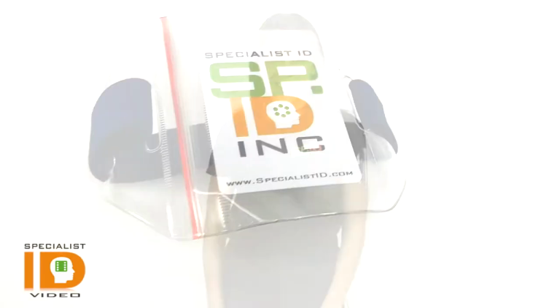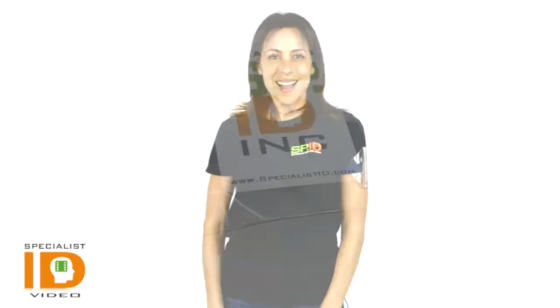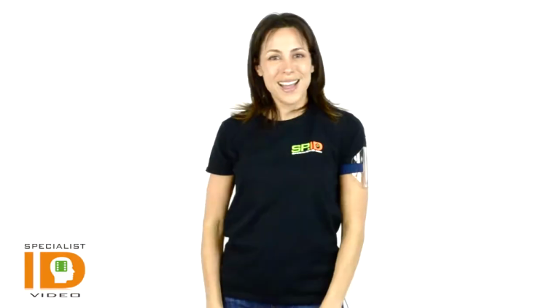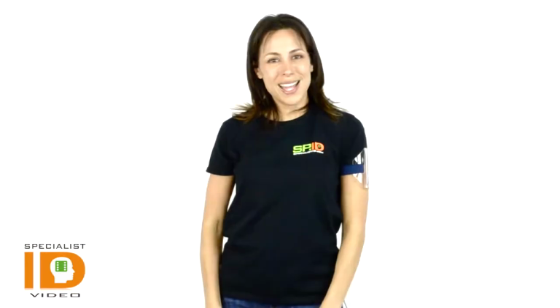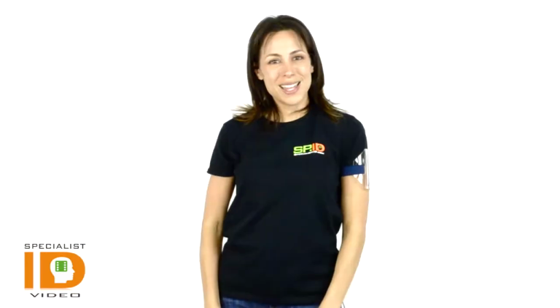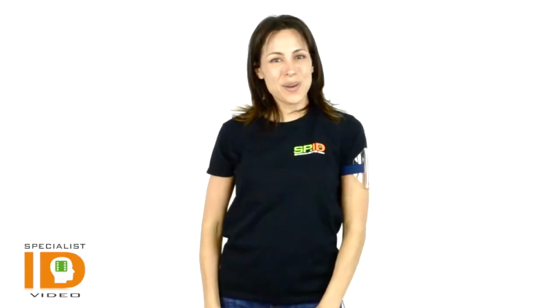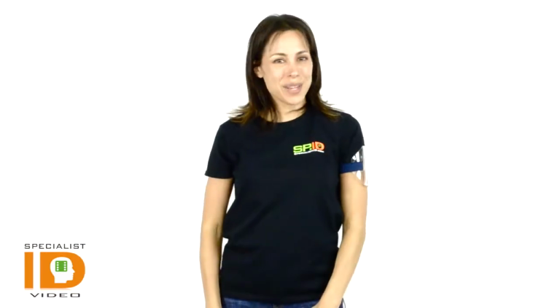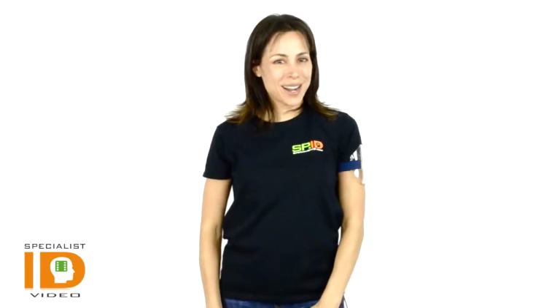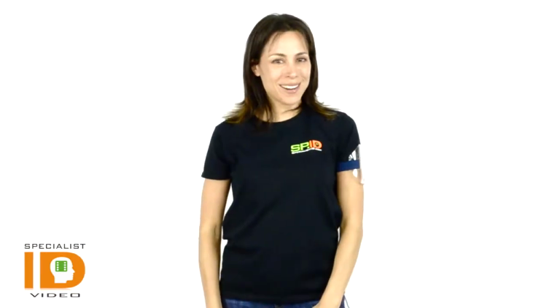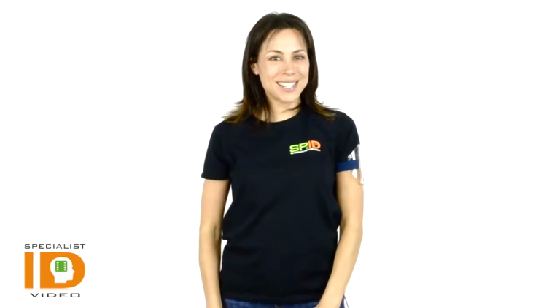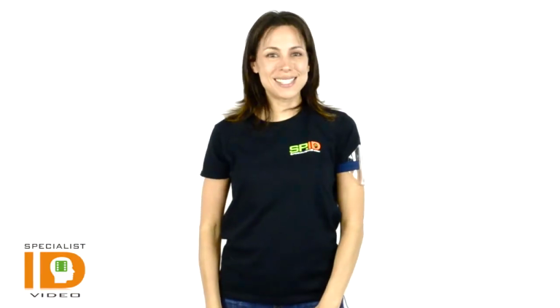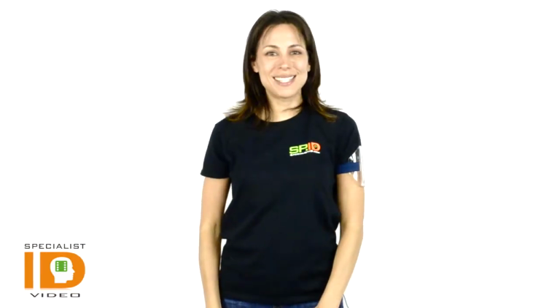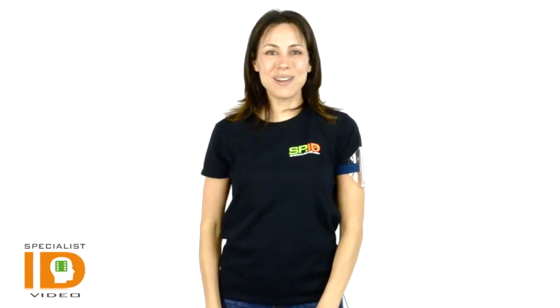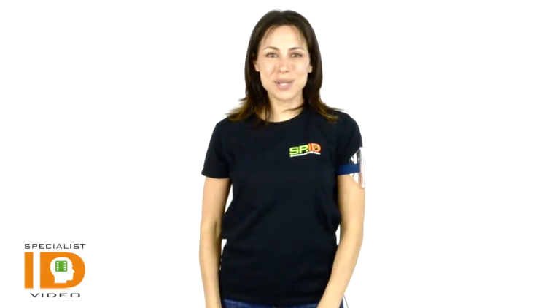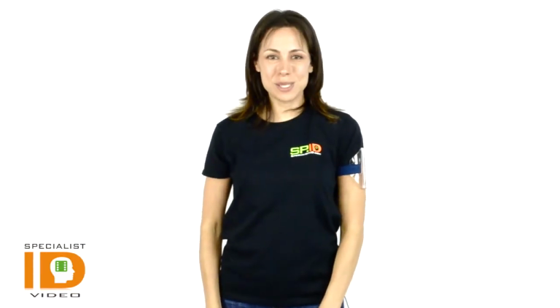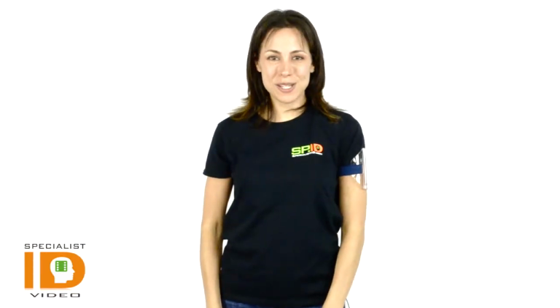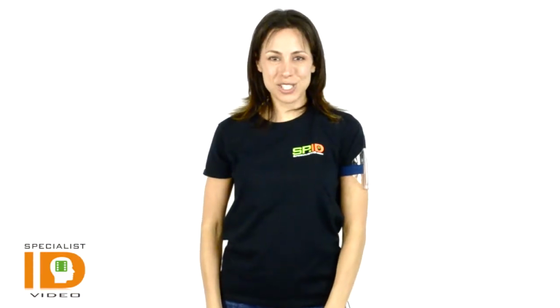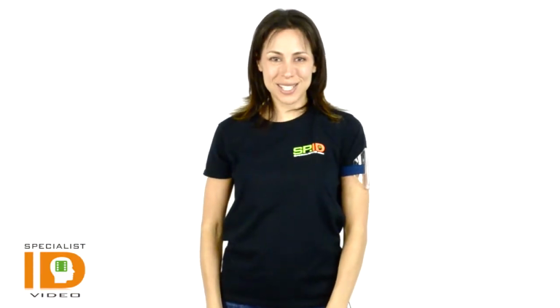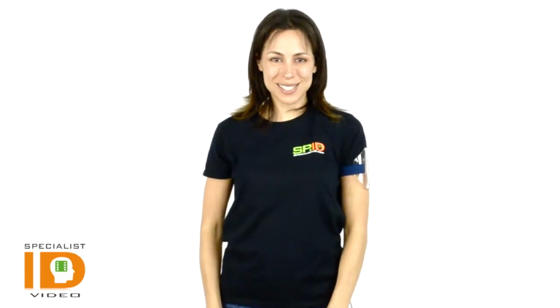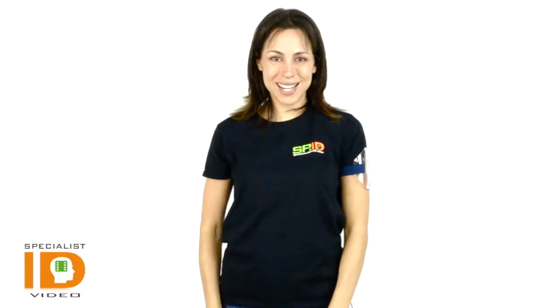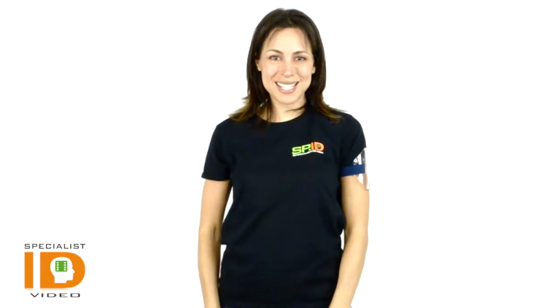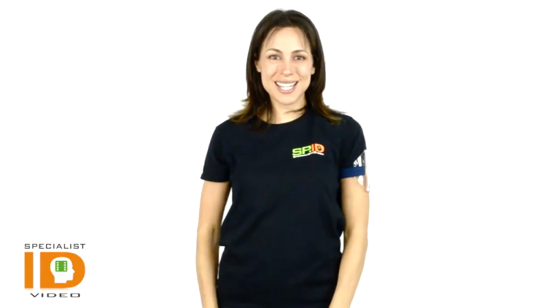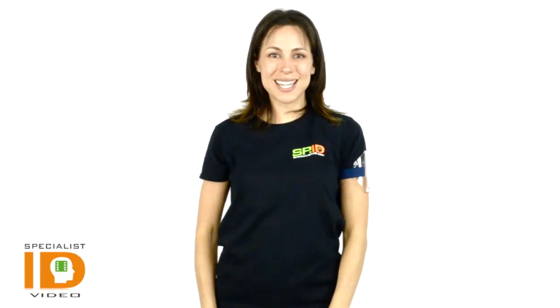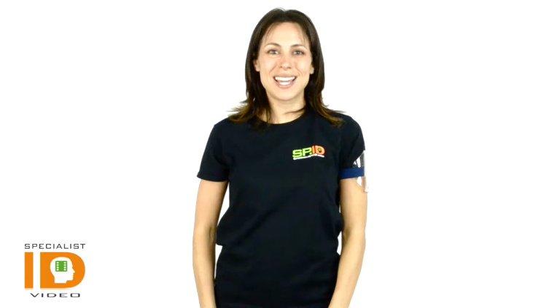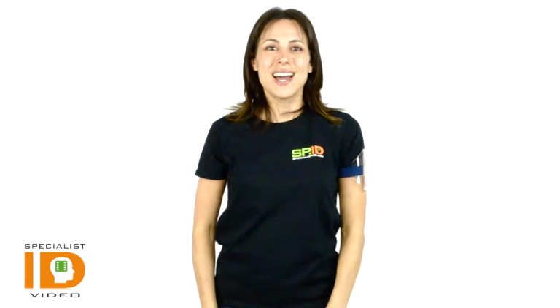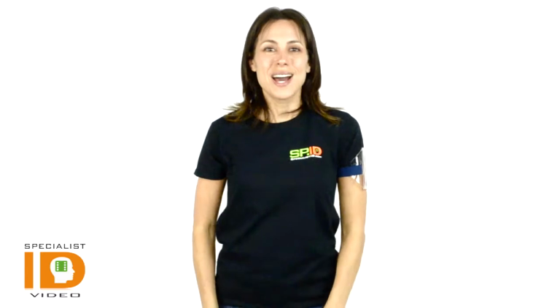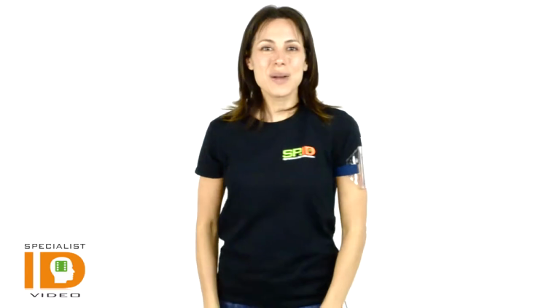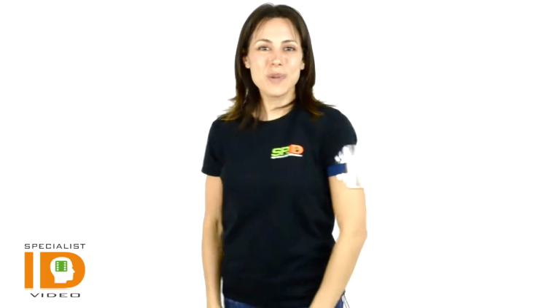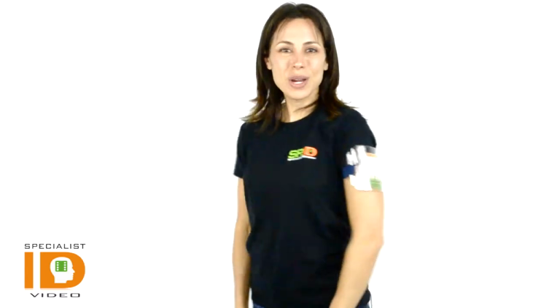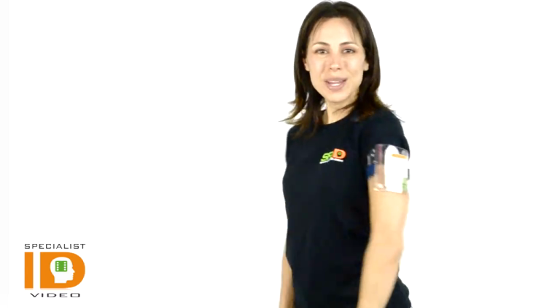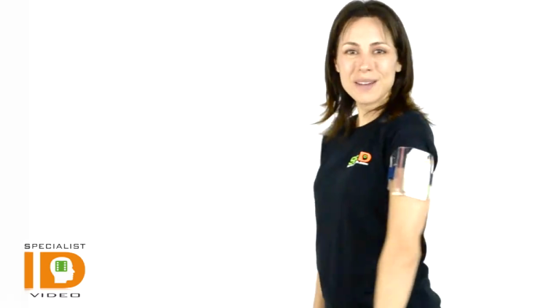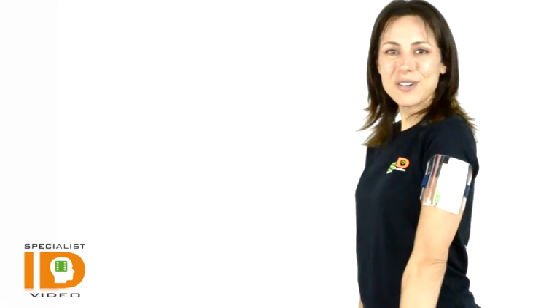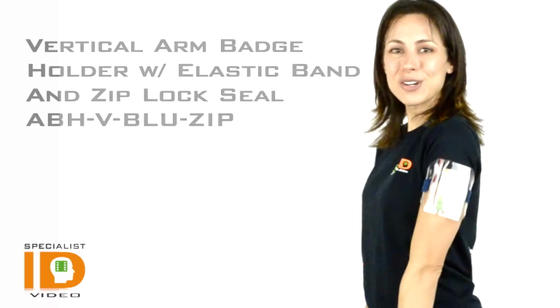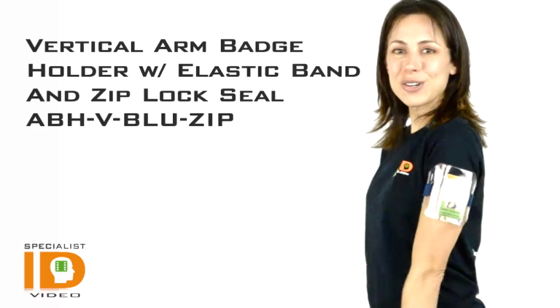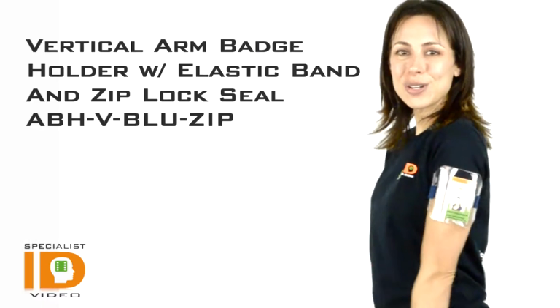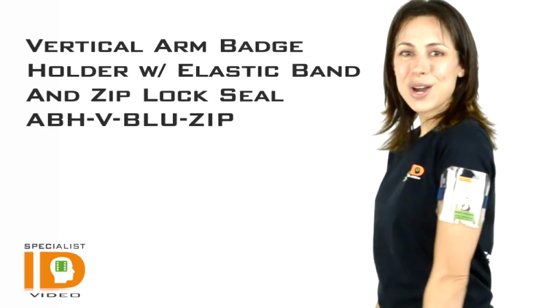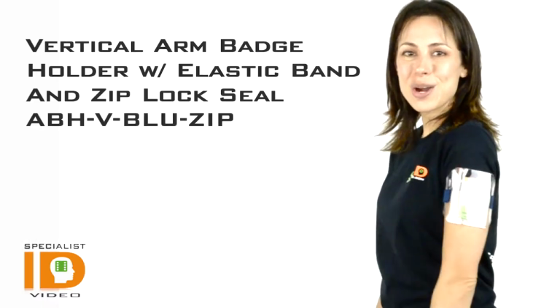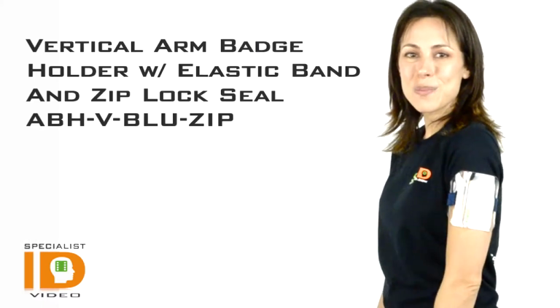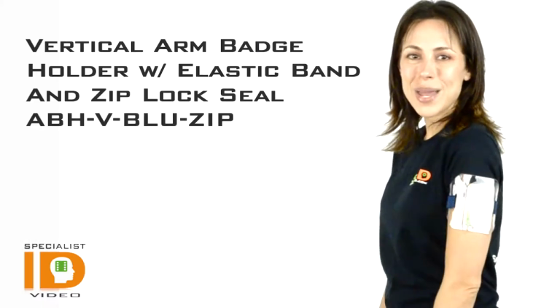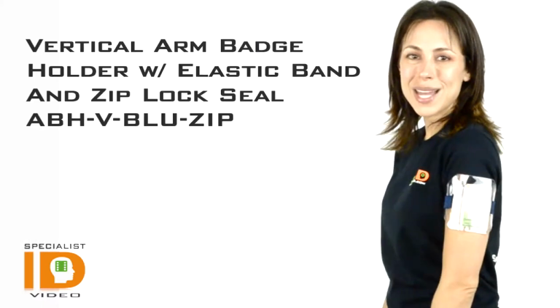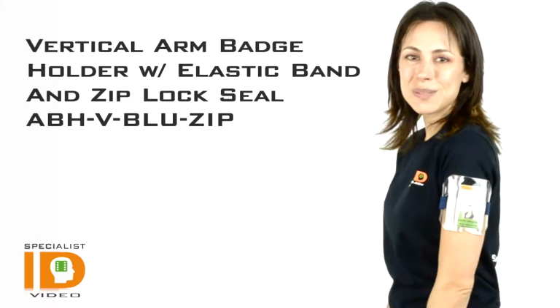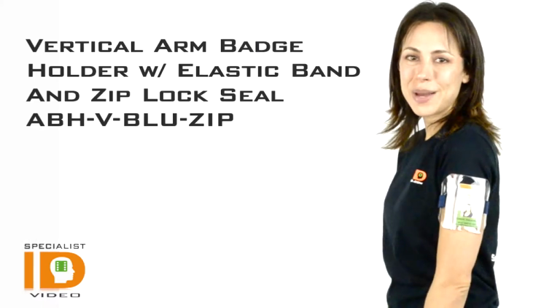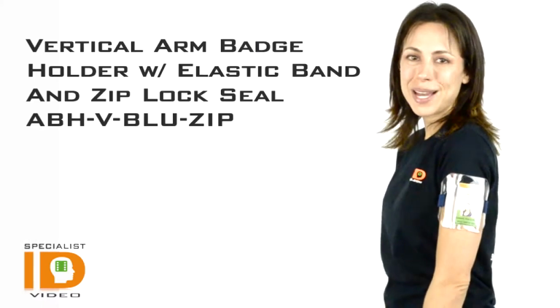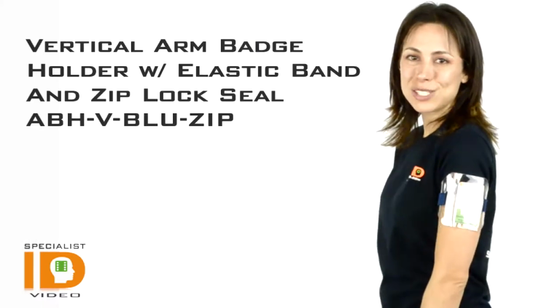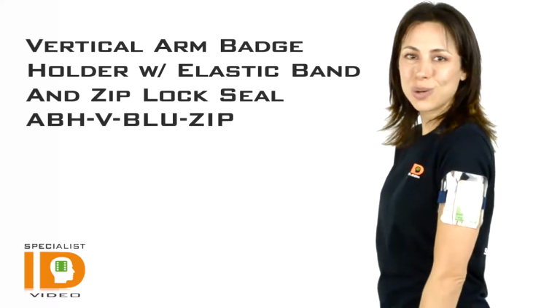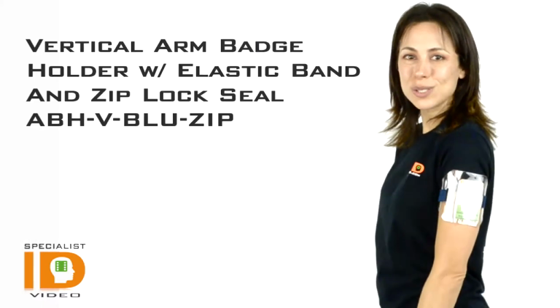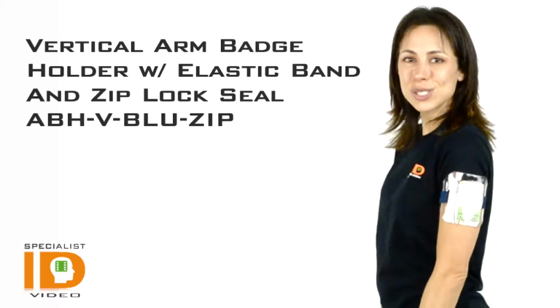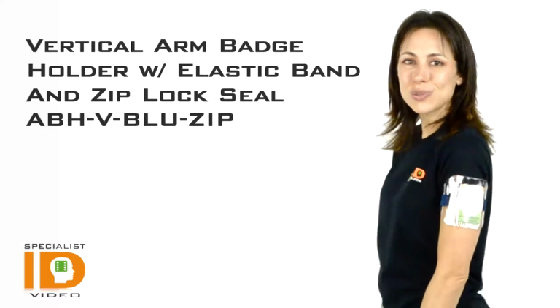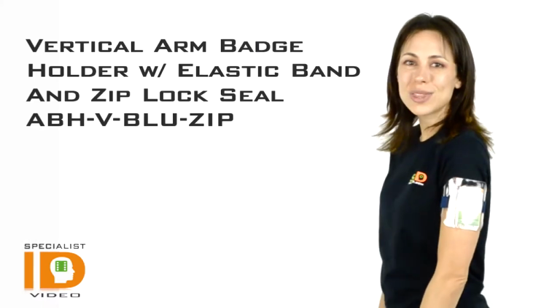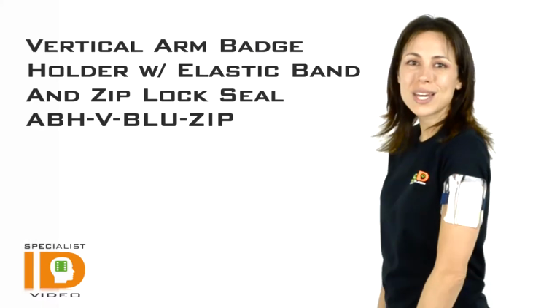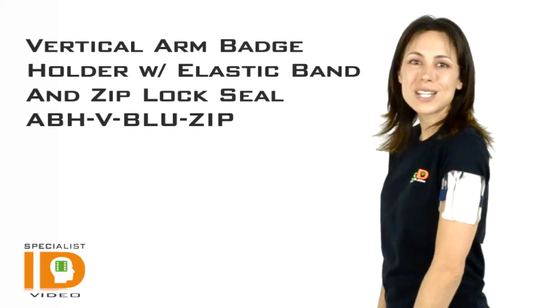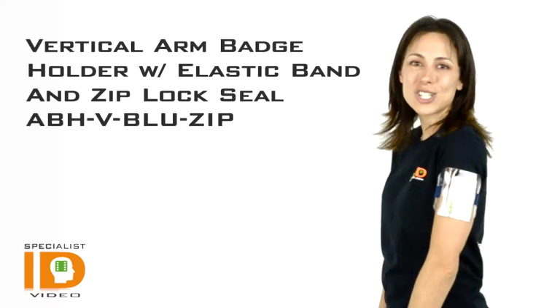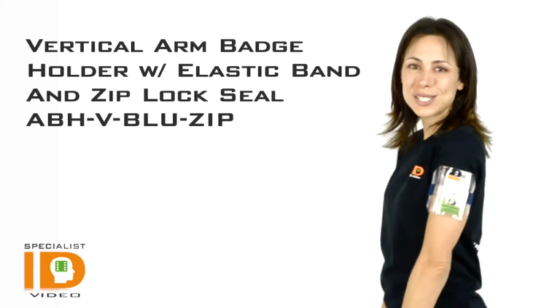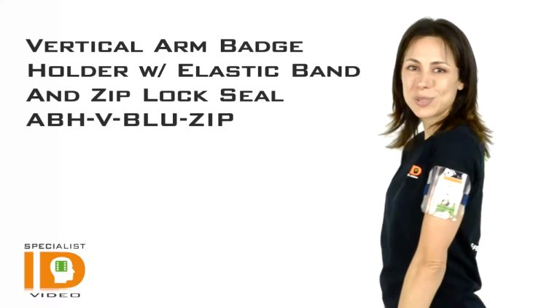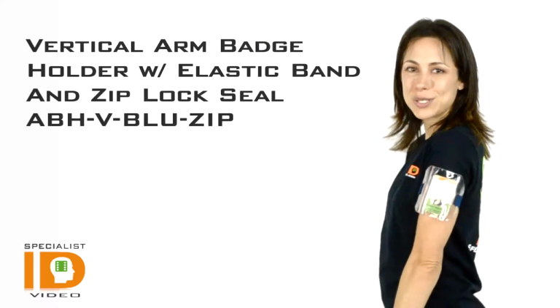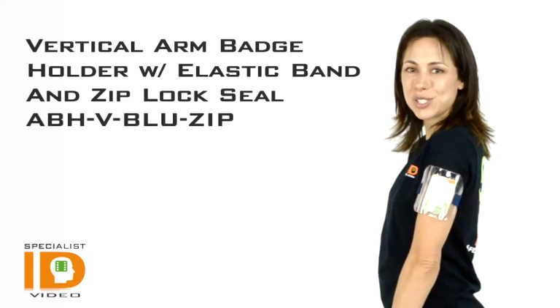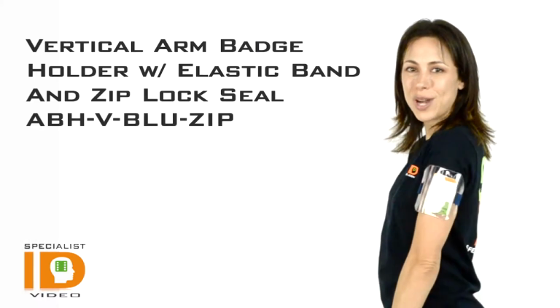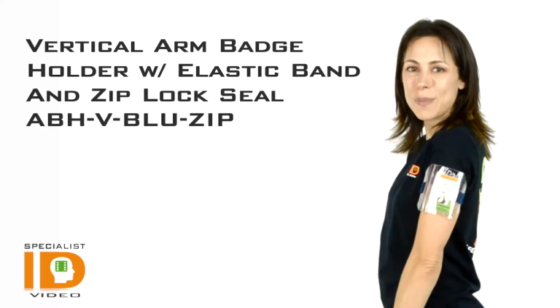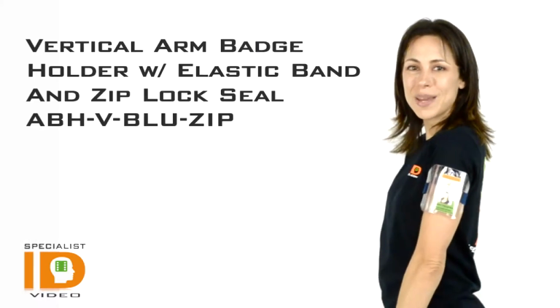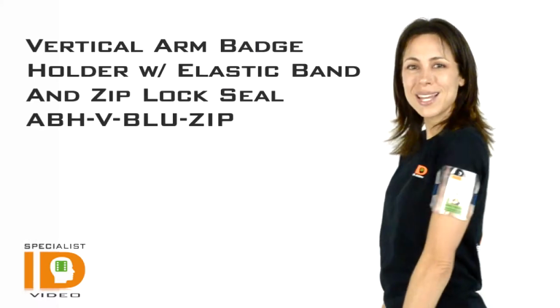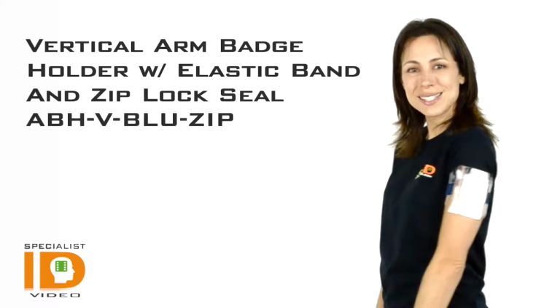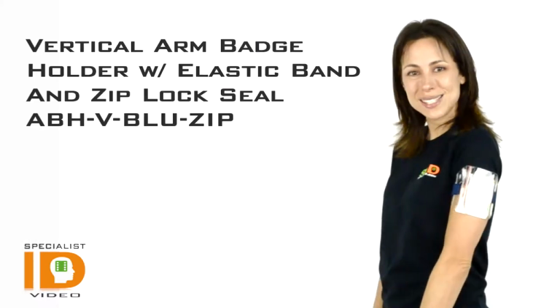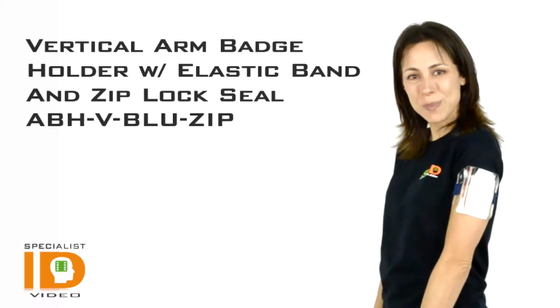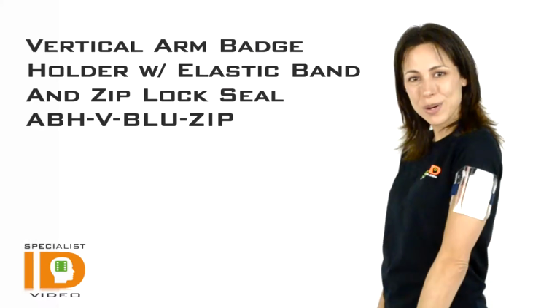Hello there, it's Cindy with Specialist ID. I'm wearing a vertical armband badge holder with adjustable strap and zipper.